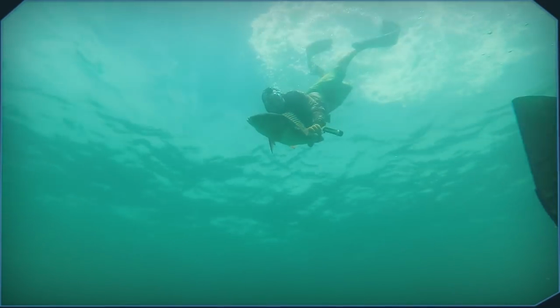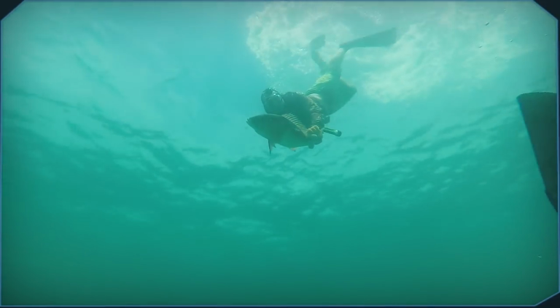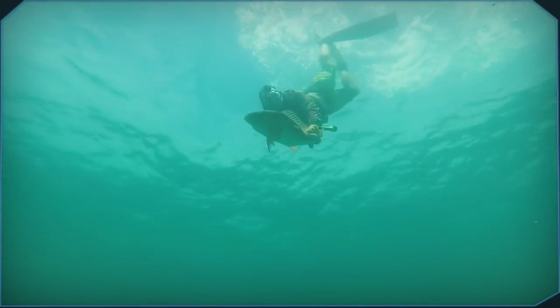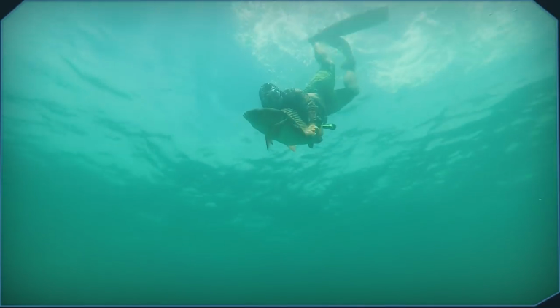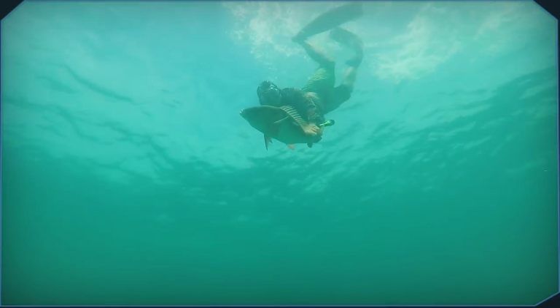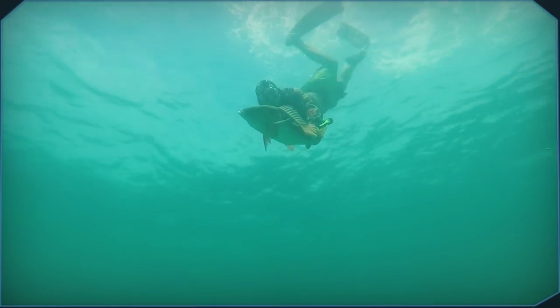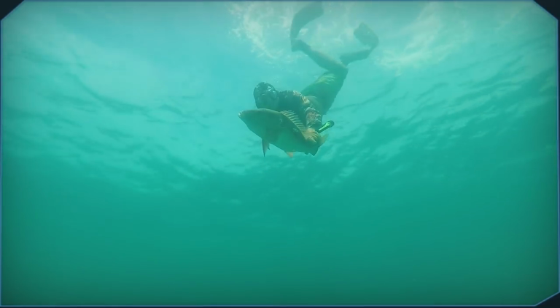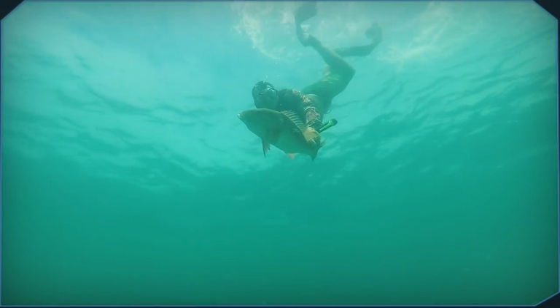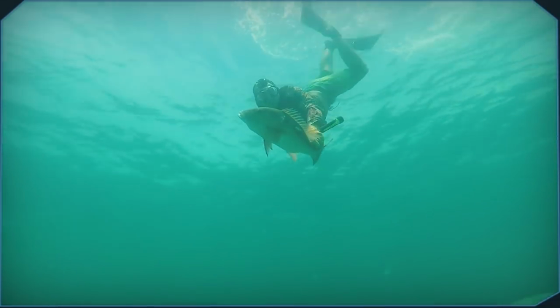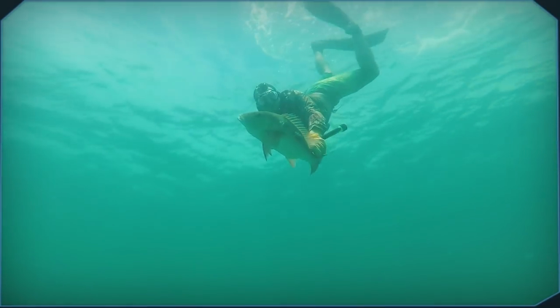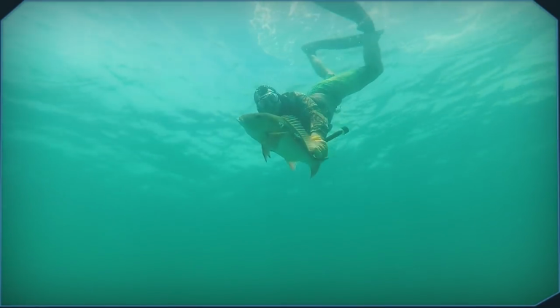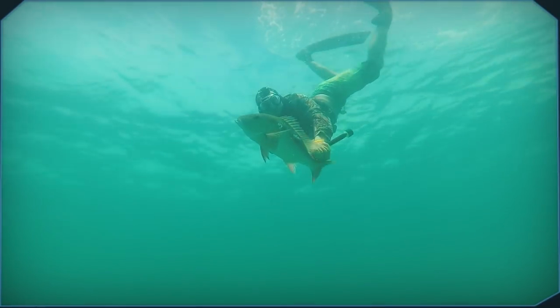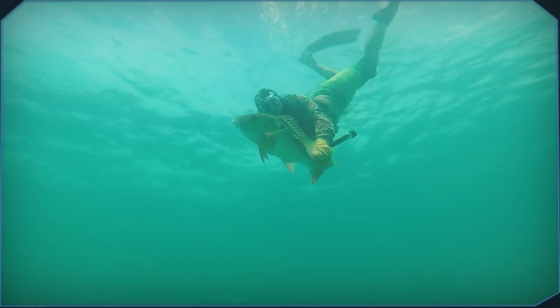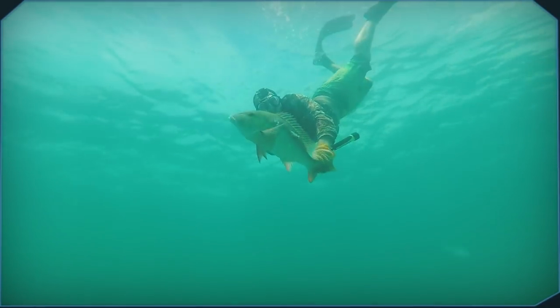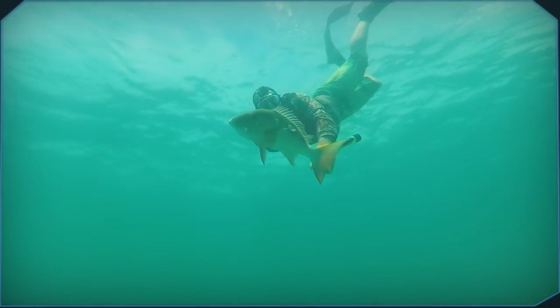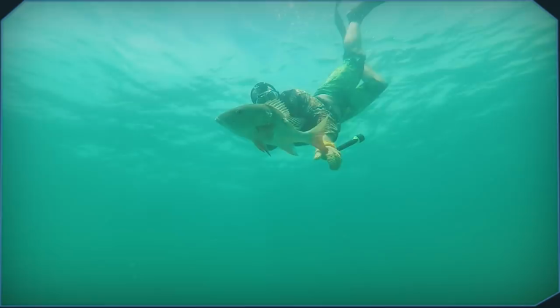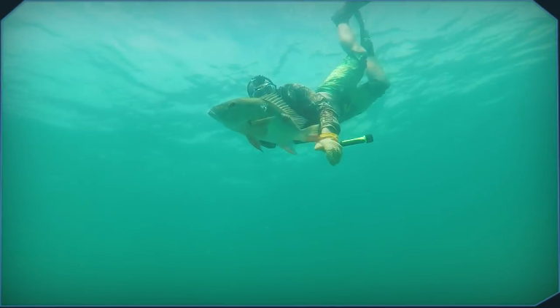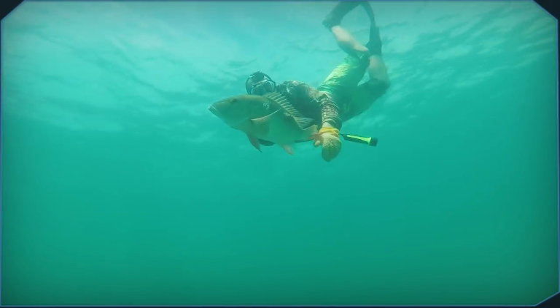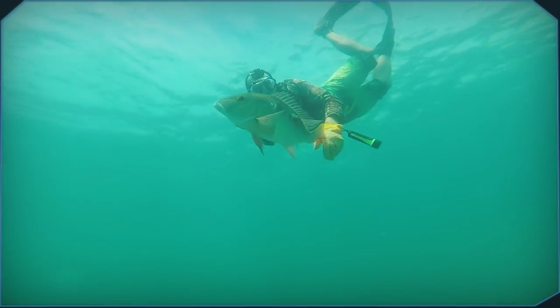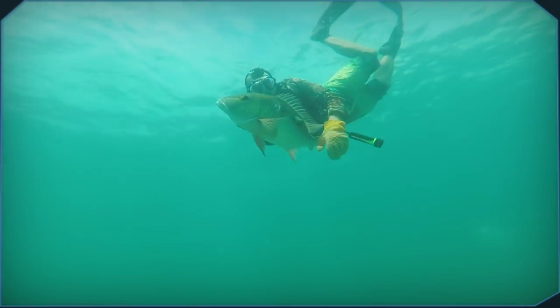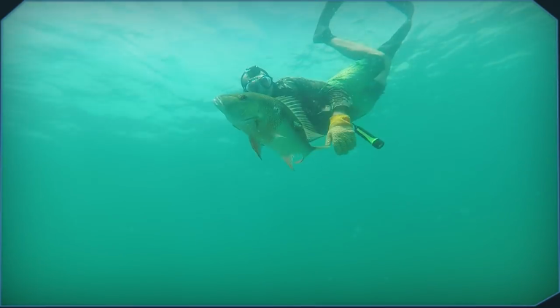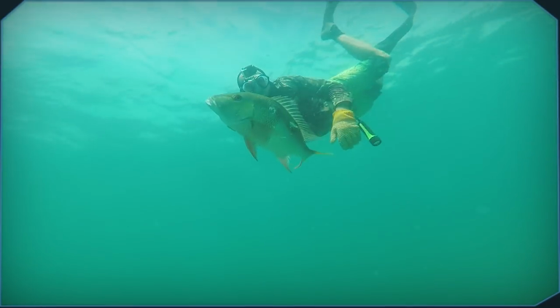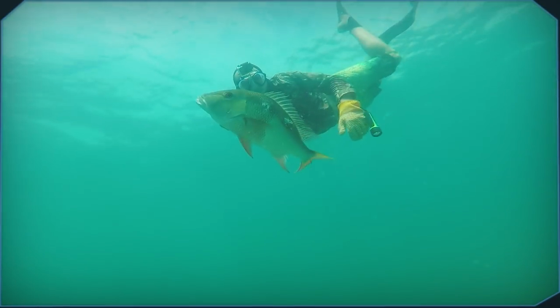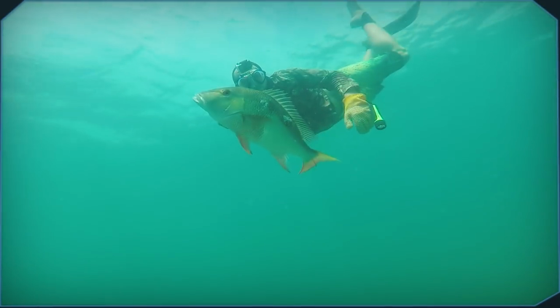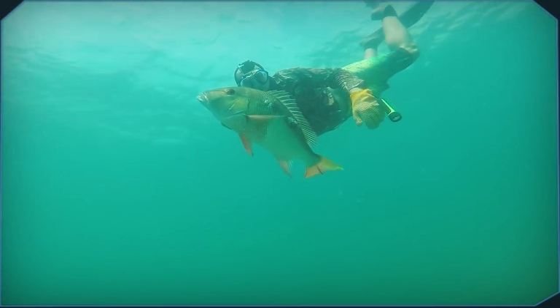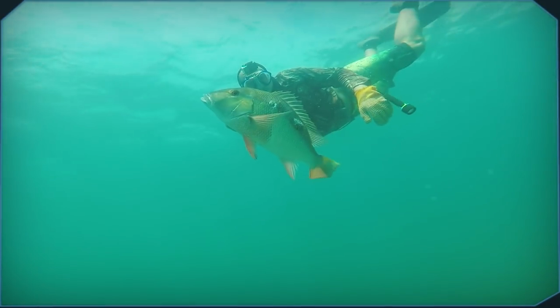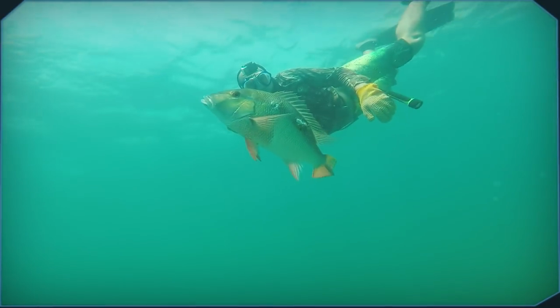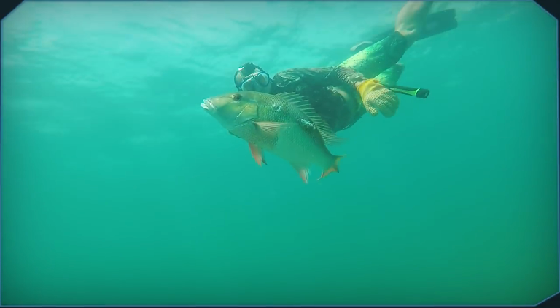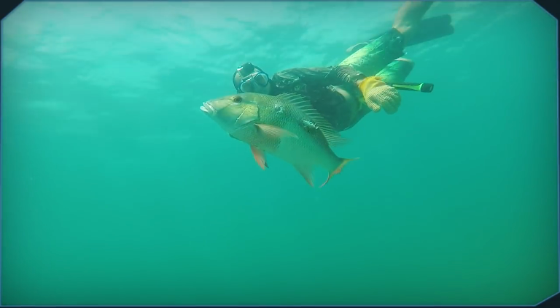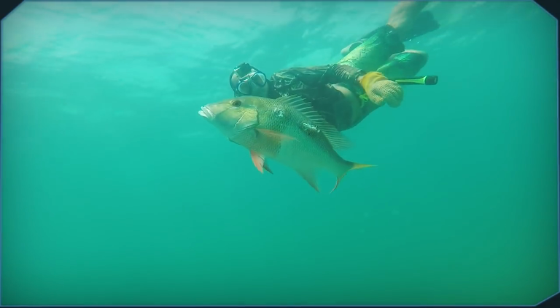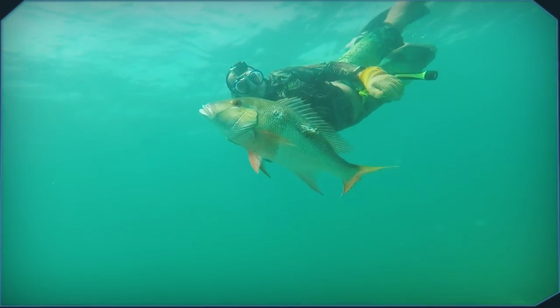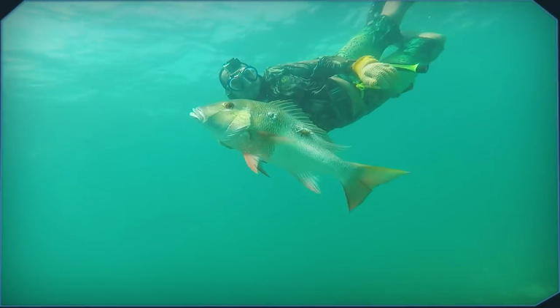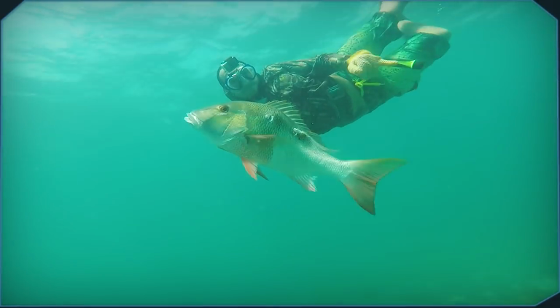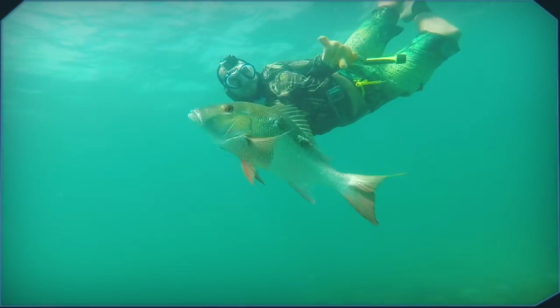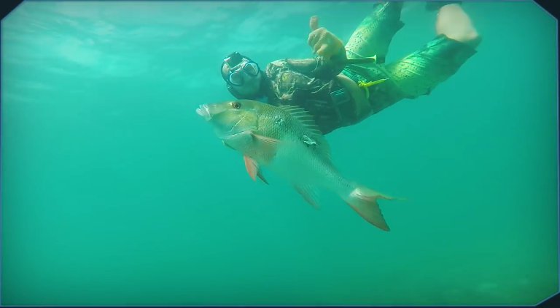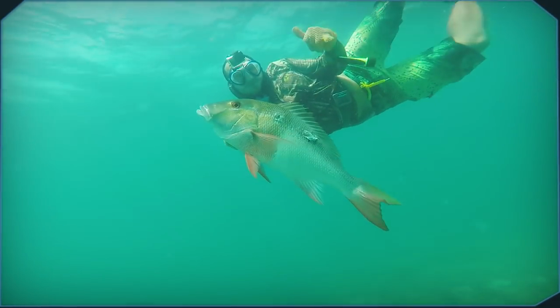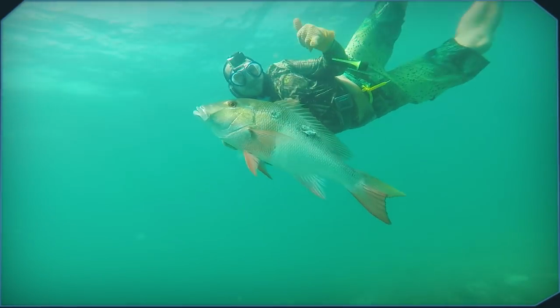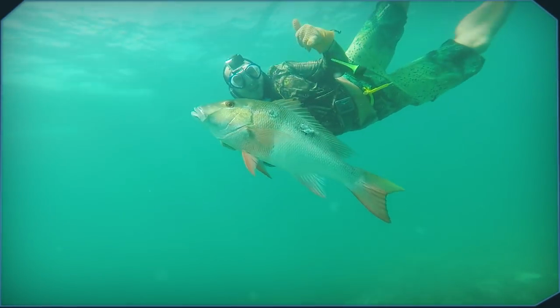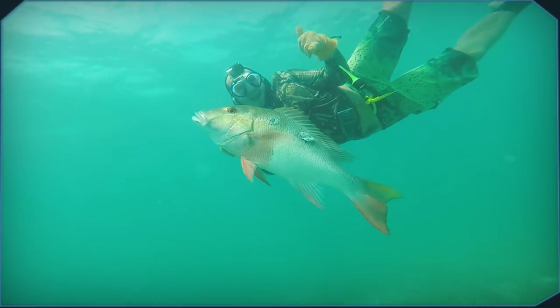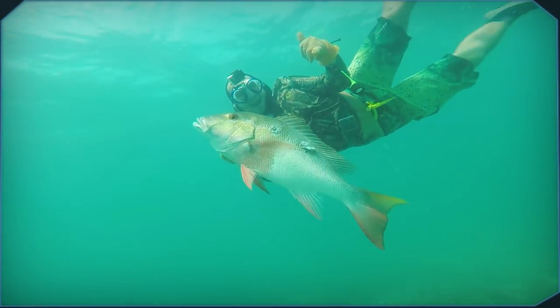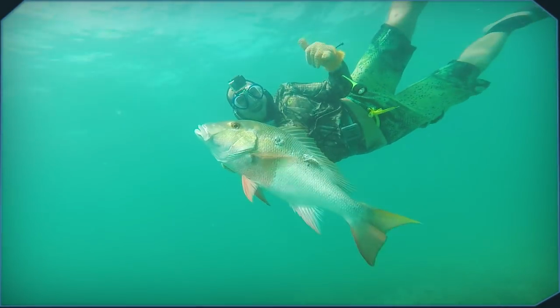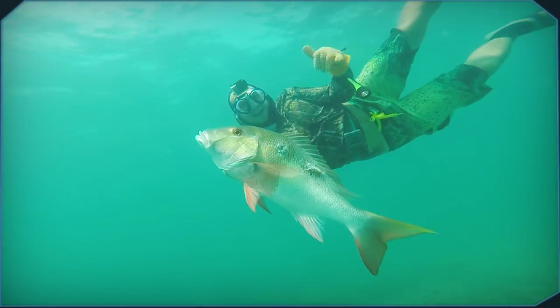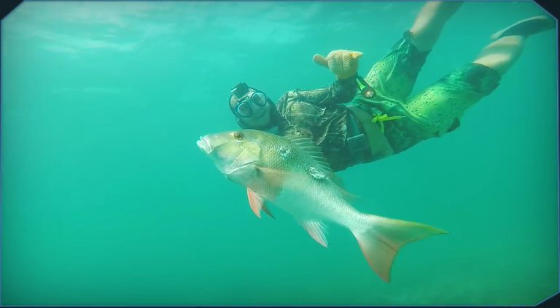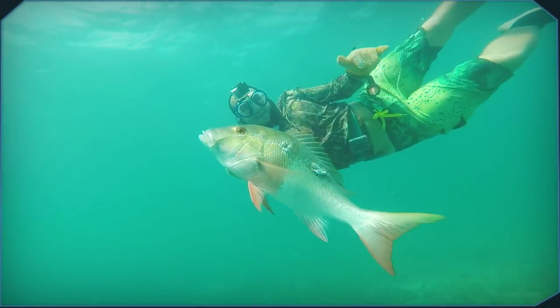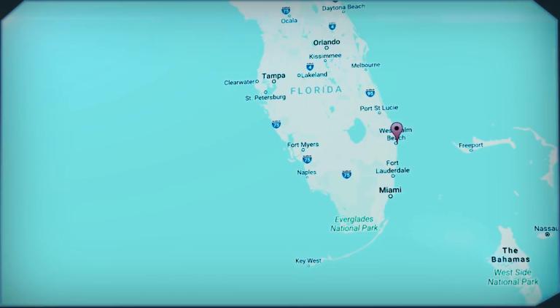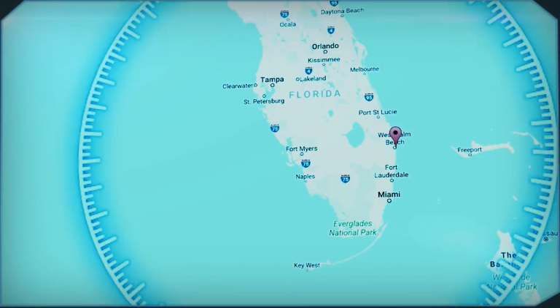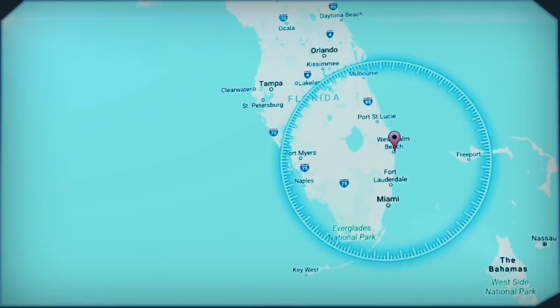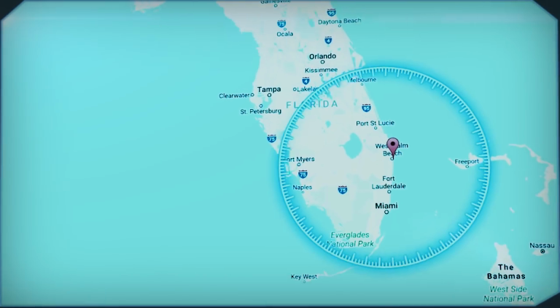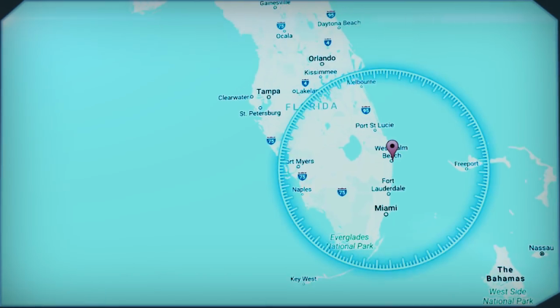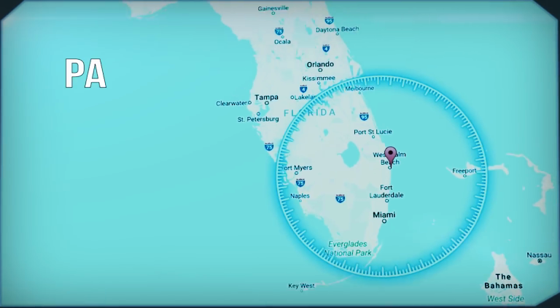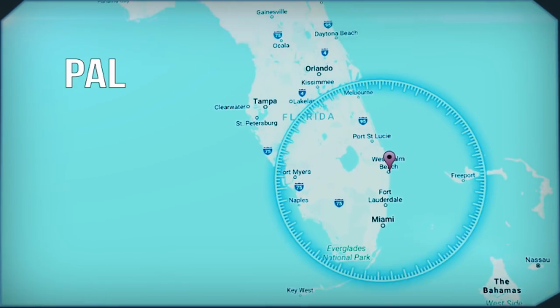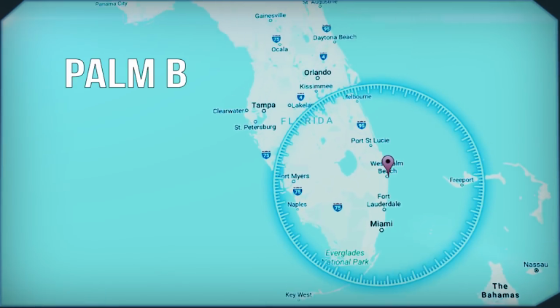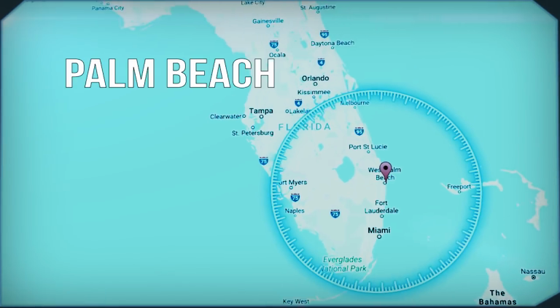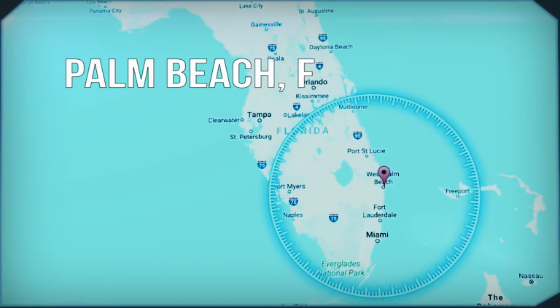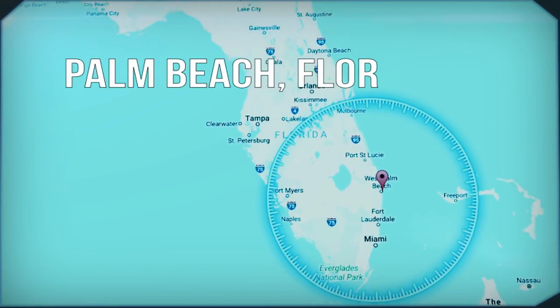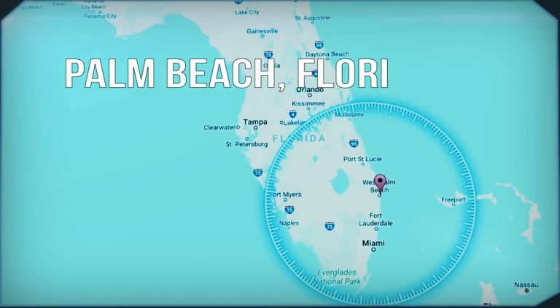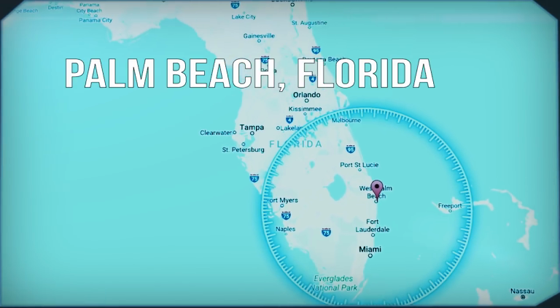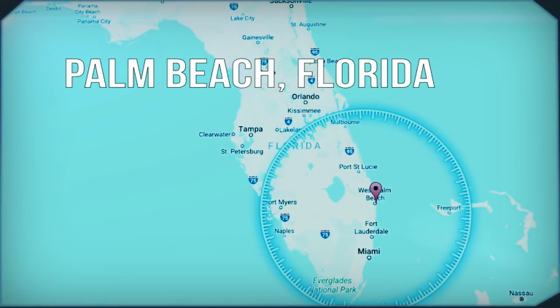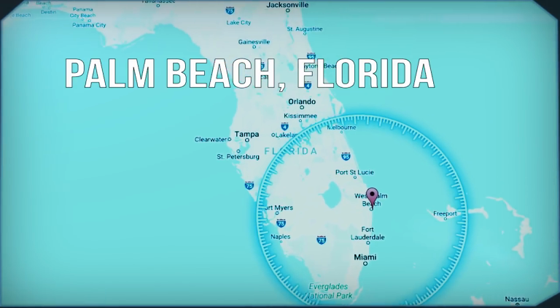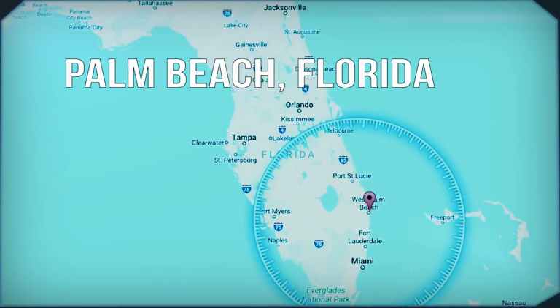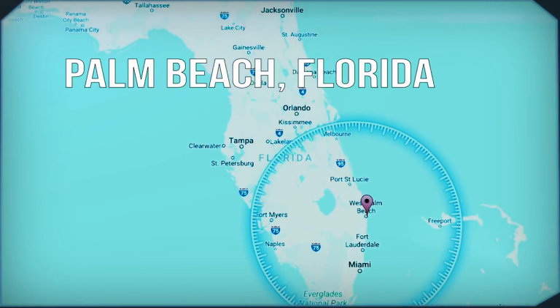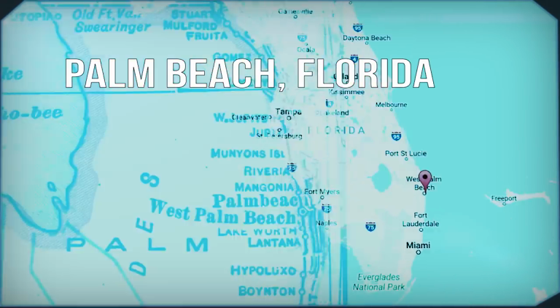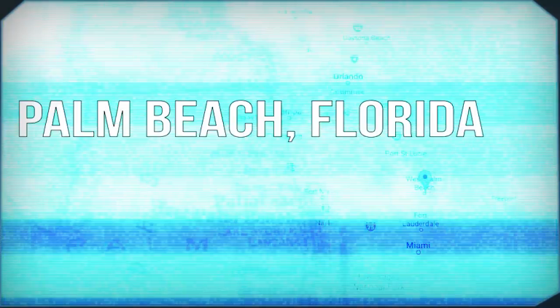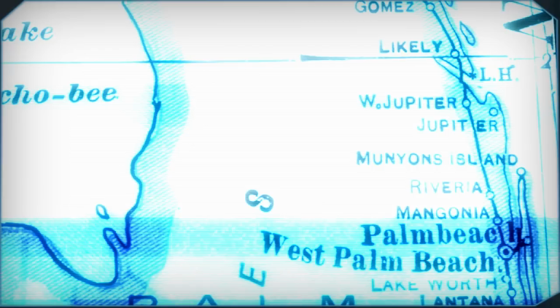Hey guys, my name is David Salem and I'm a born and raised South Florida spear fisherman. Today we're spearfishing off the coast of West Palm Beach.